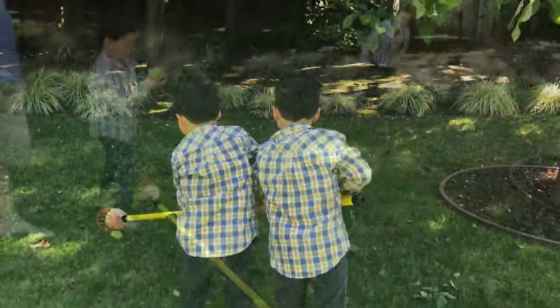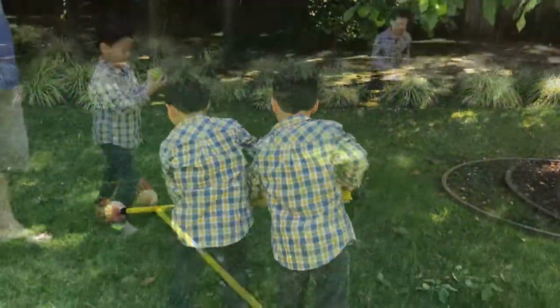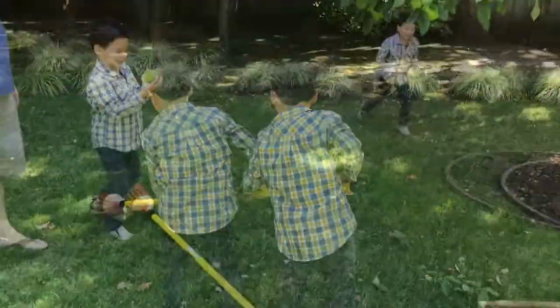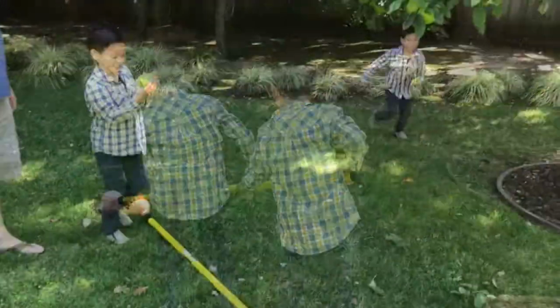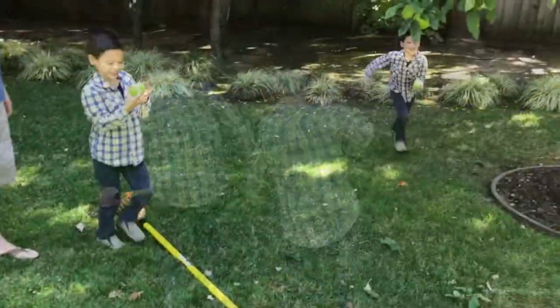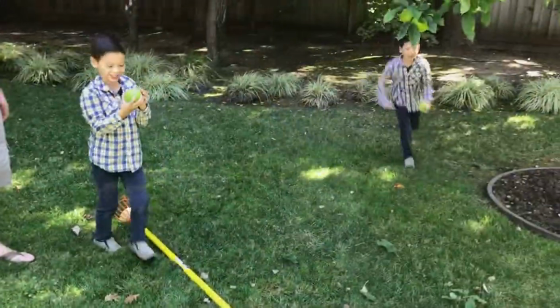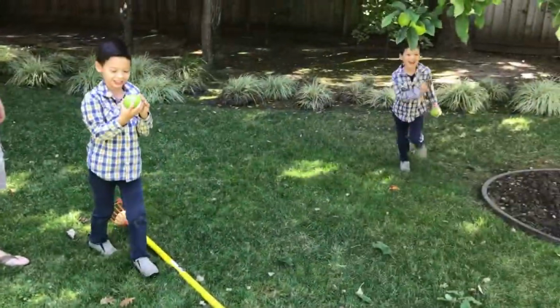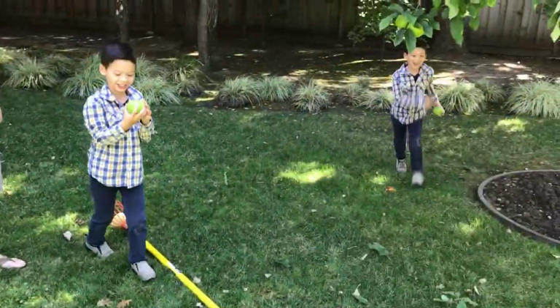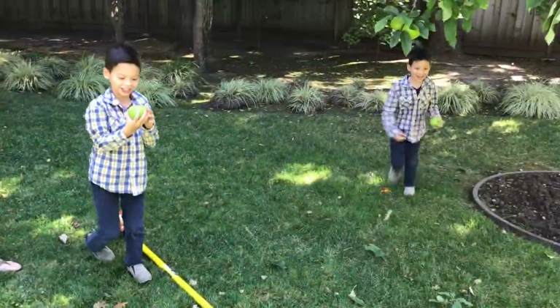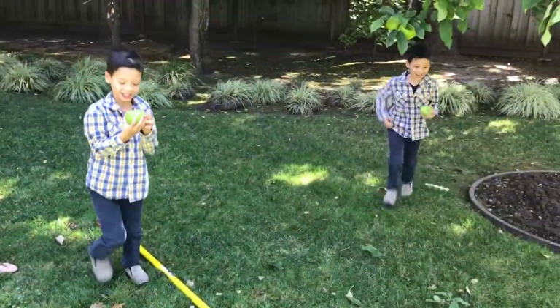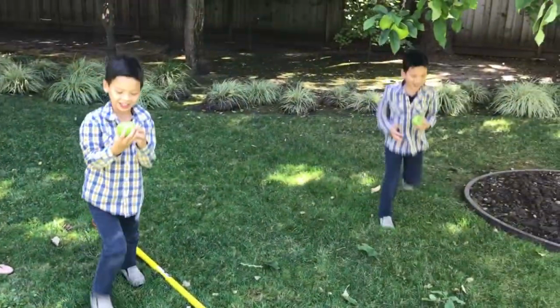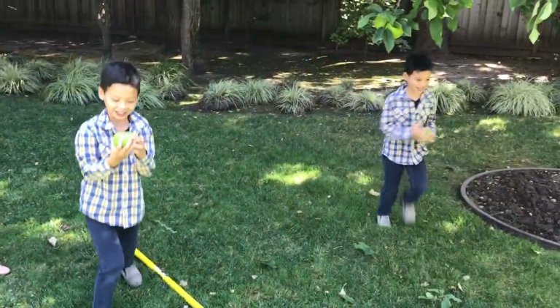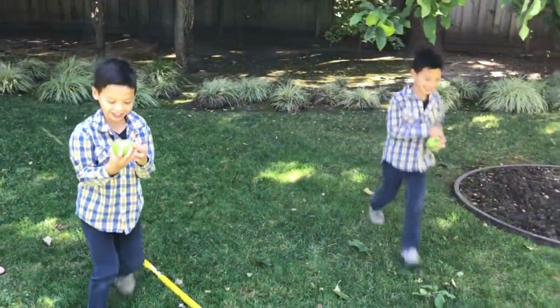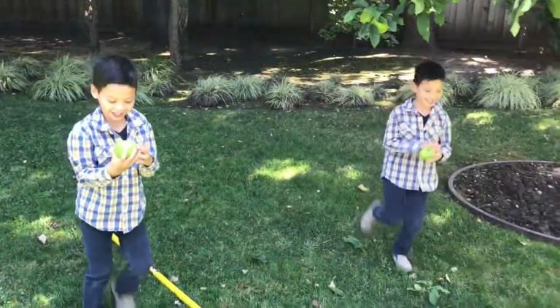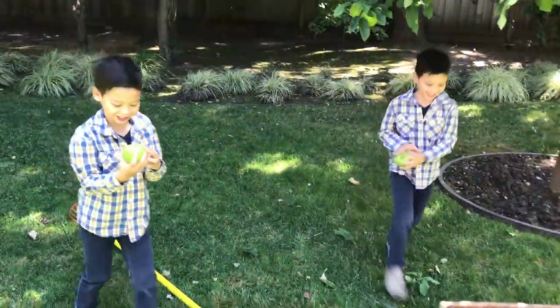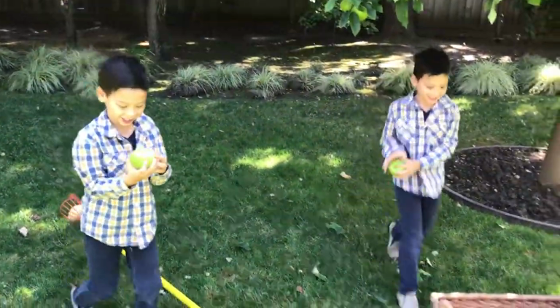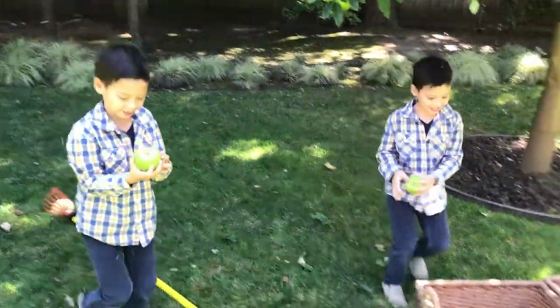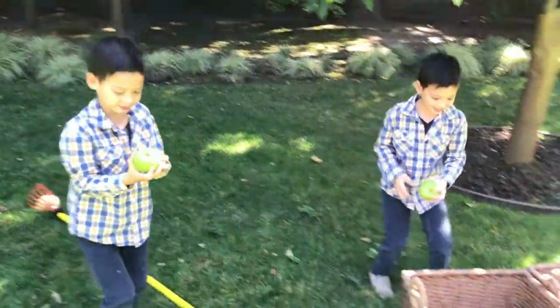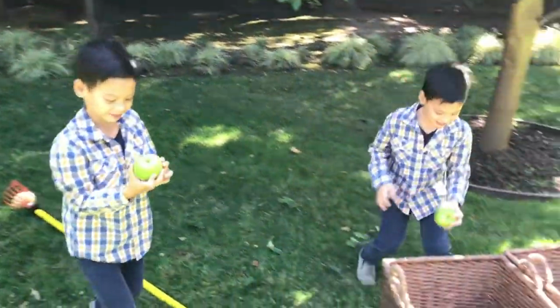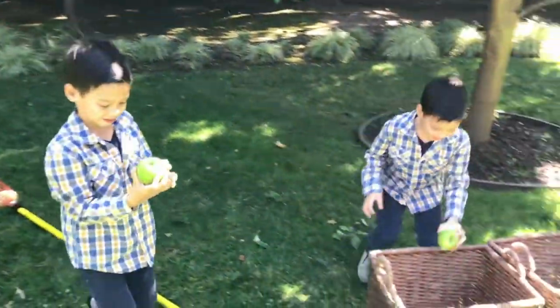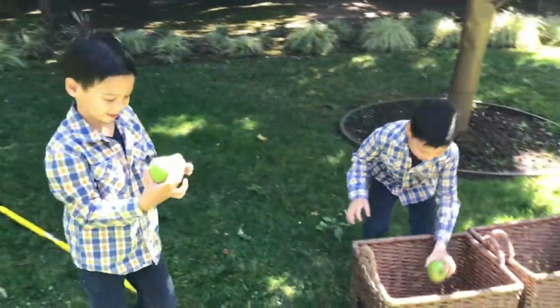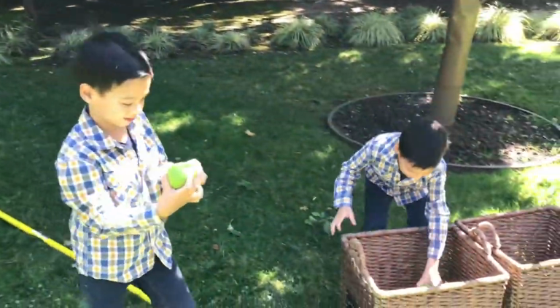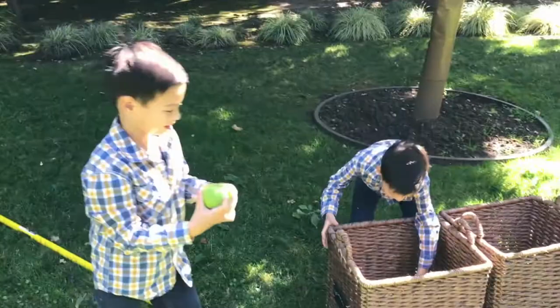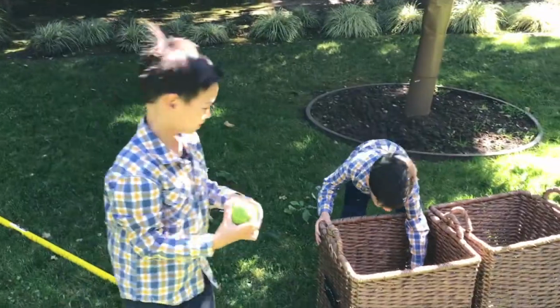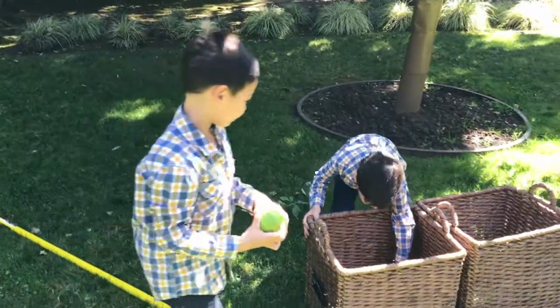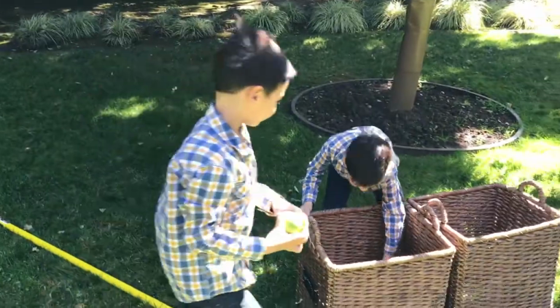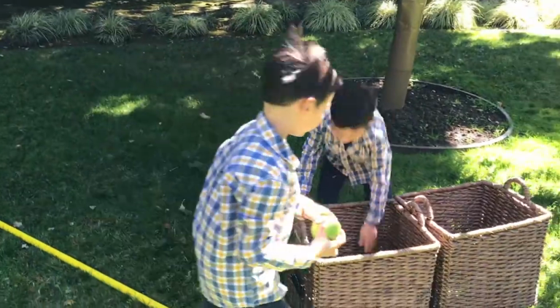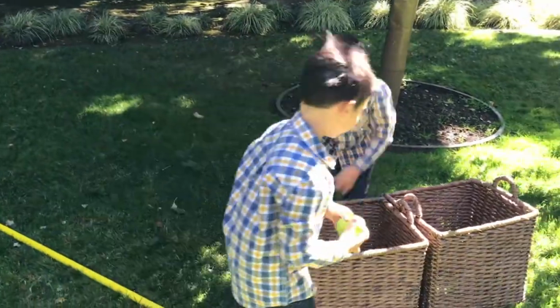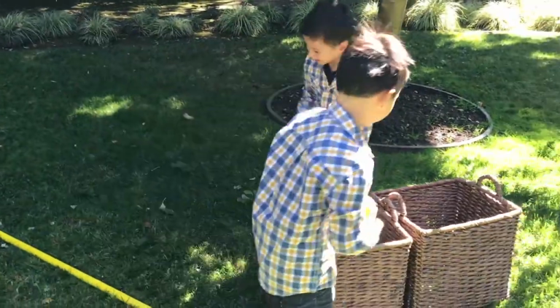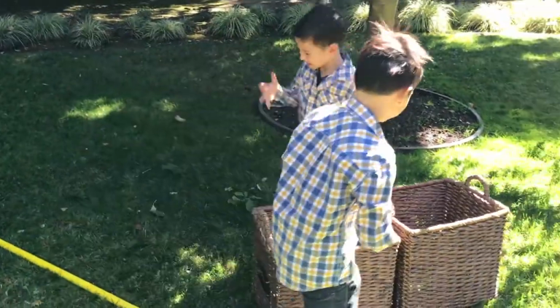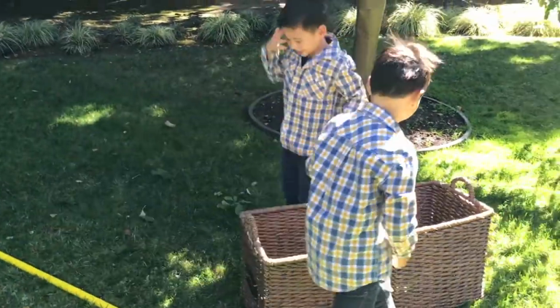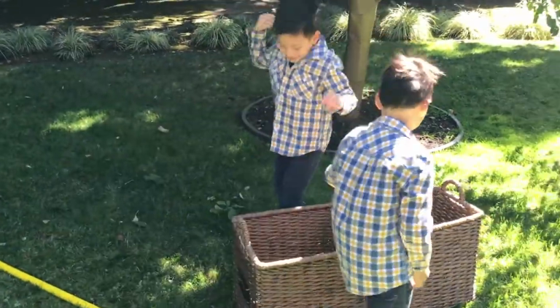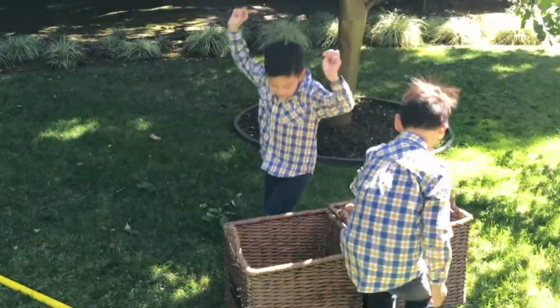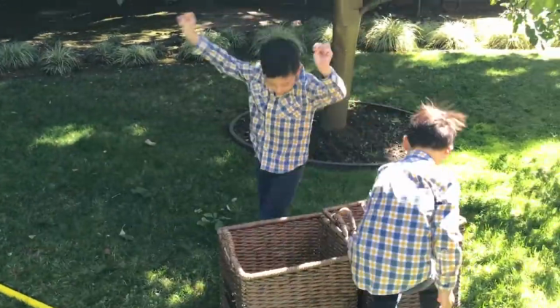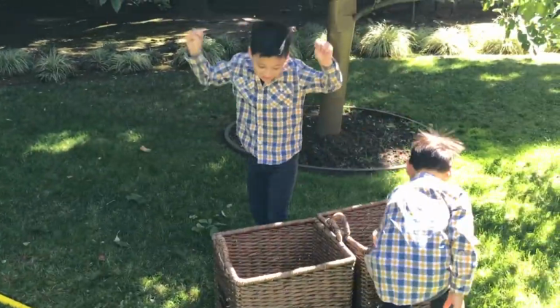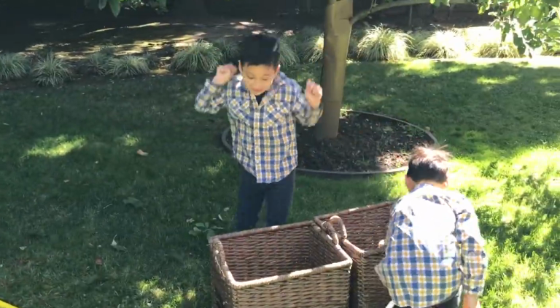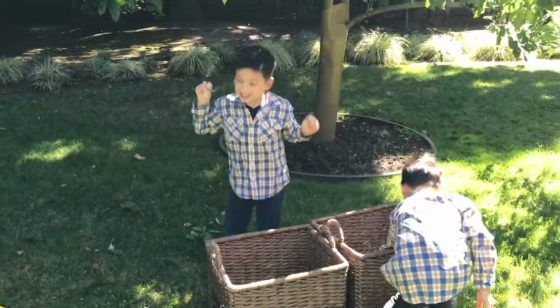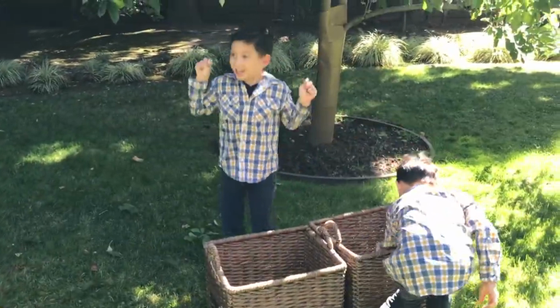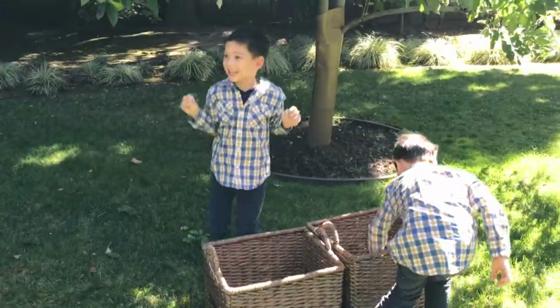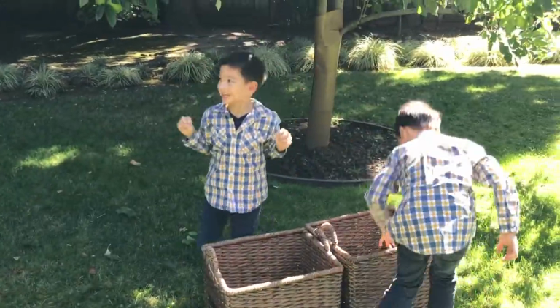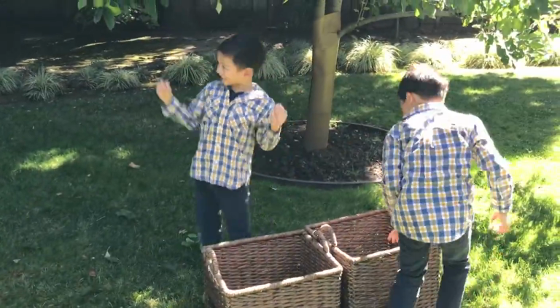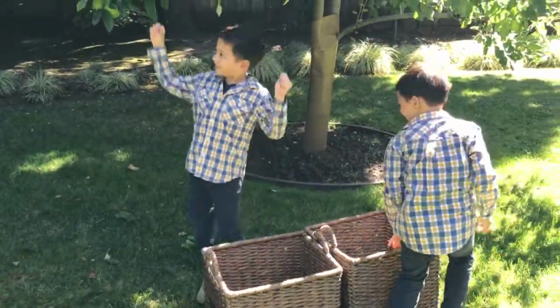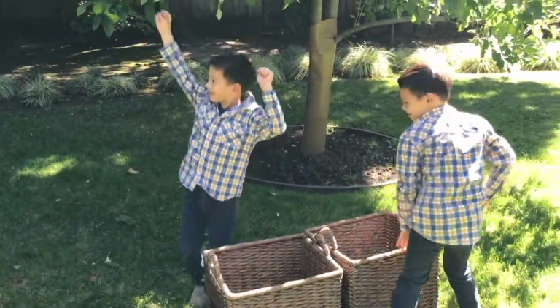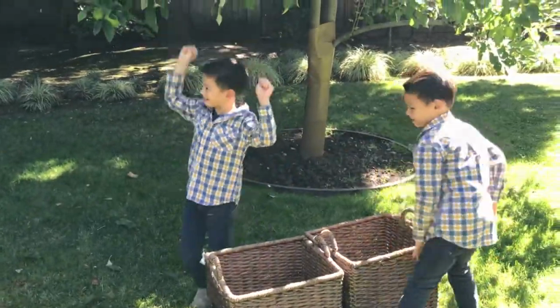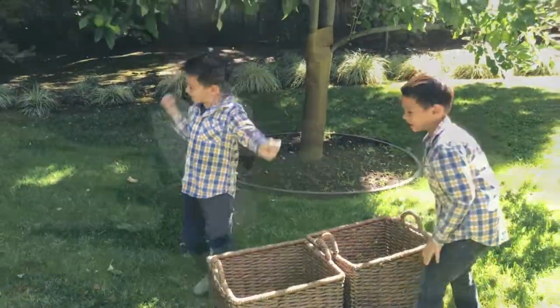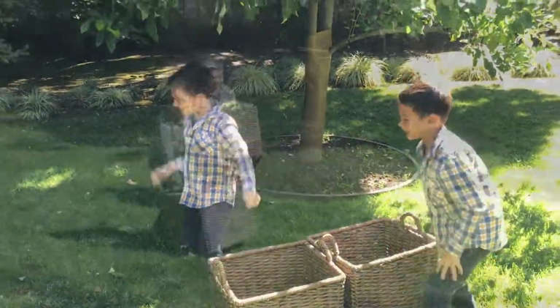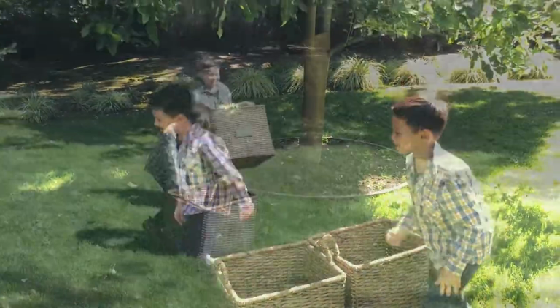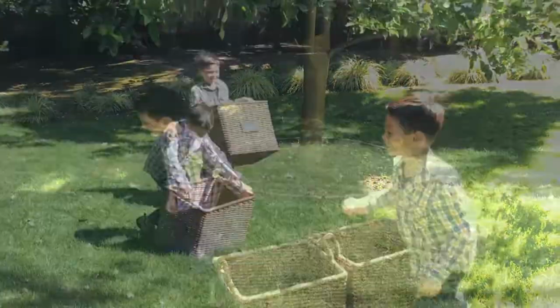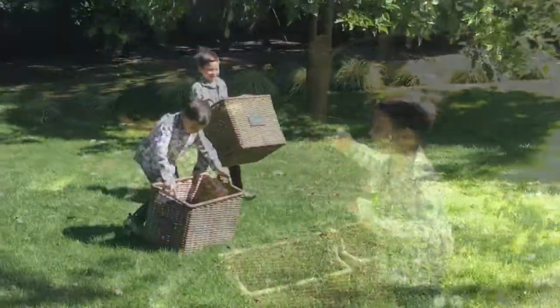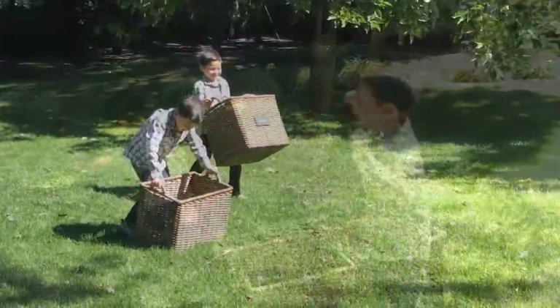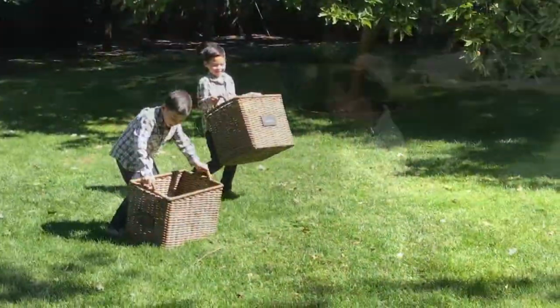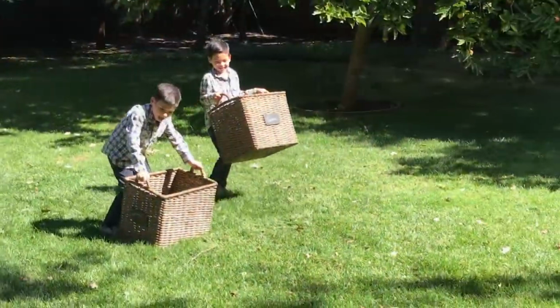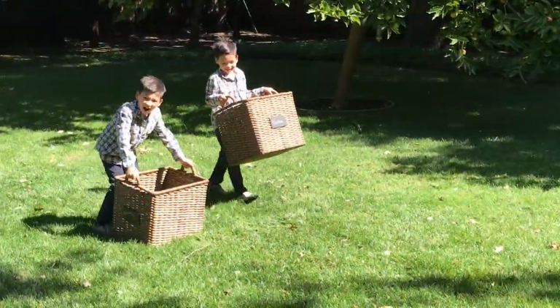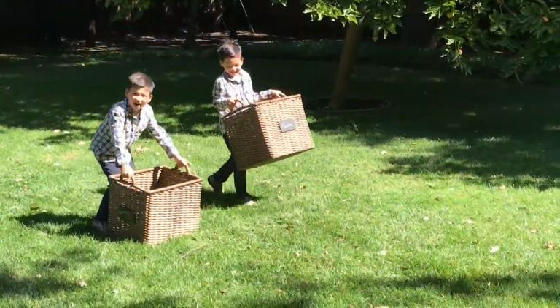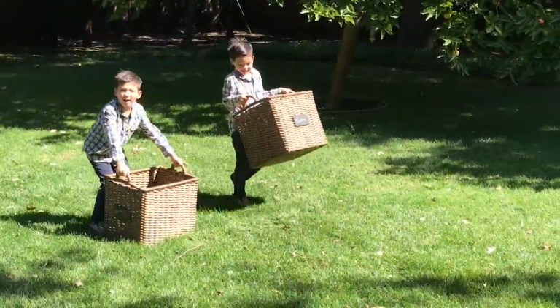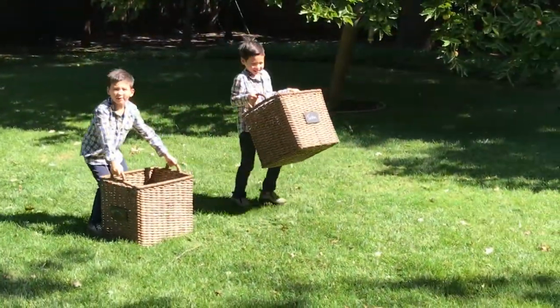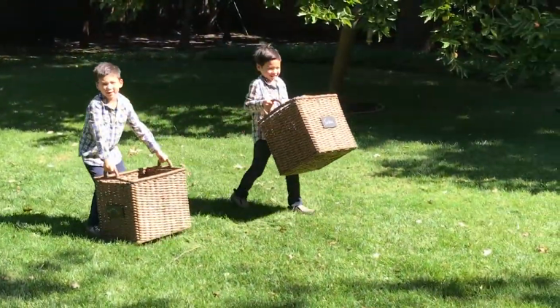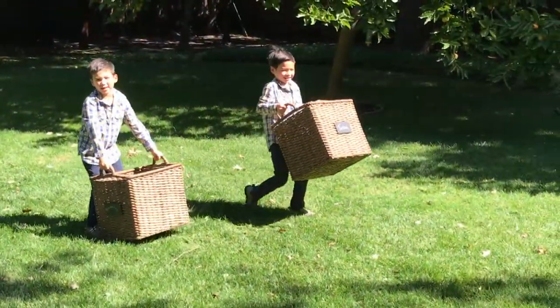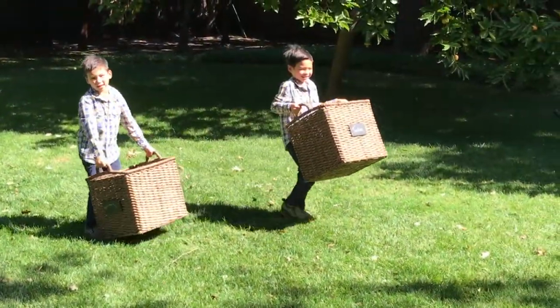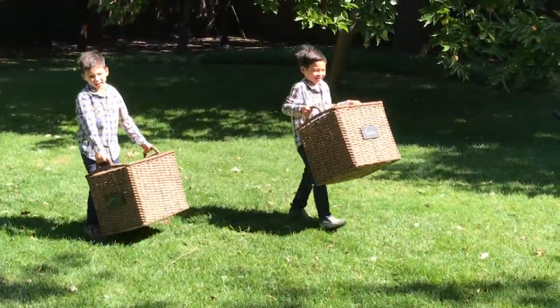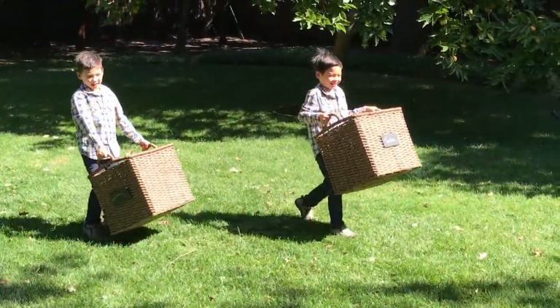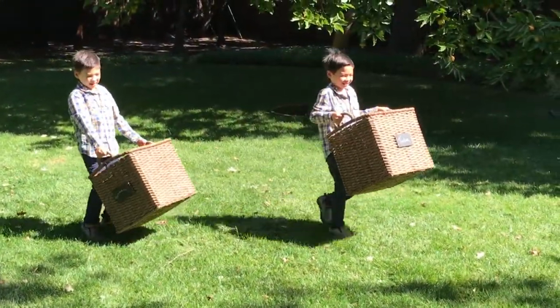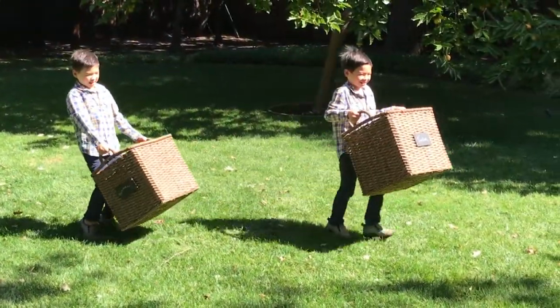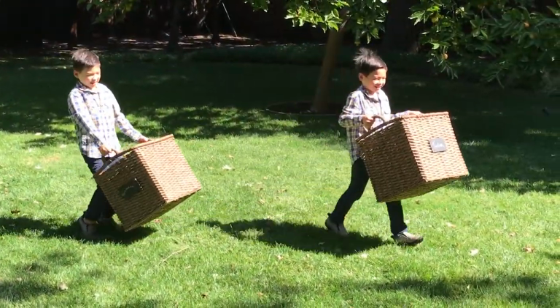Yay! He's done. Juicy! Juicy! See how happy this is?